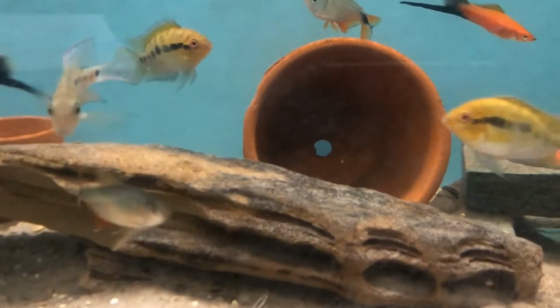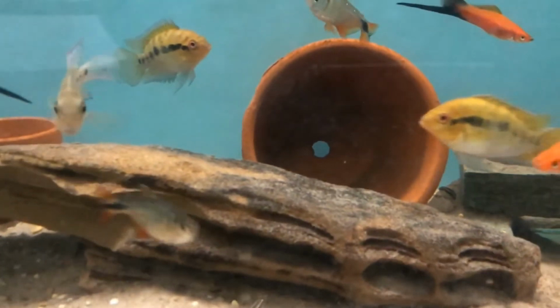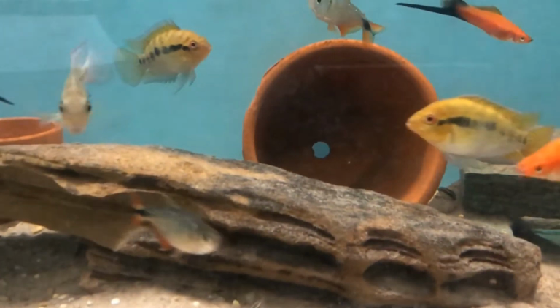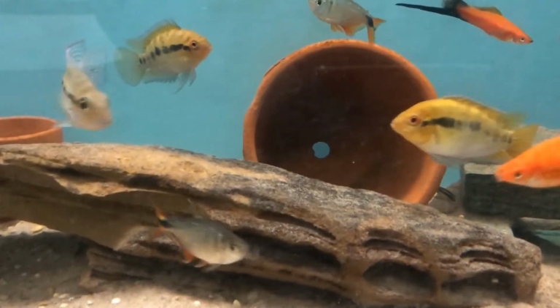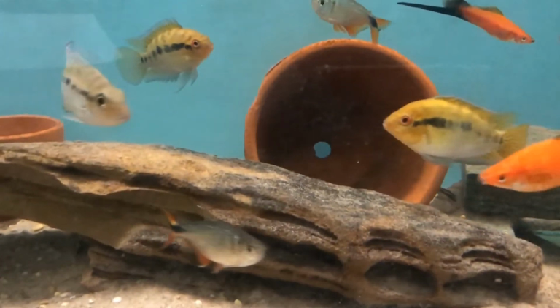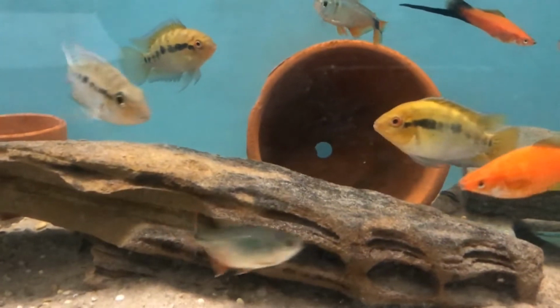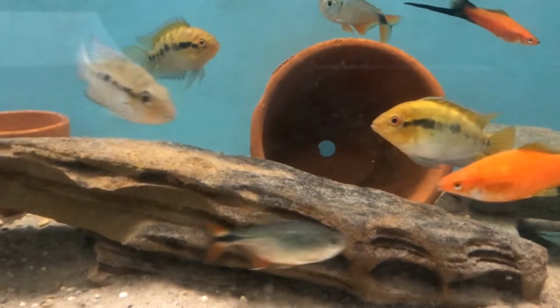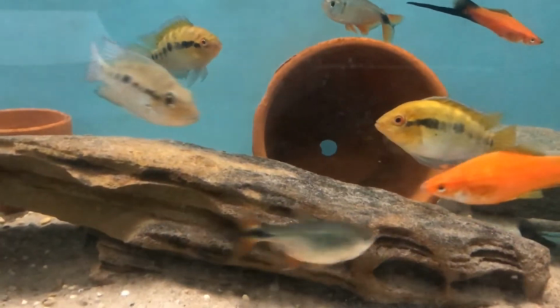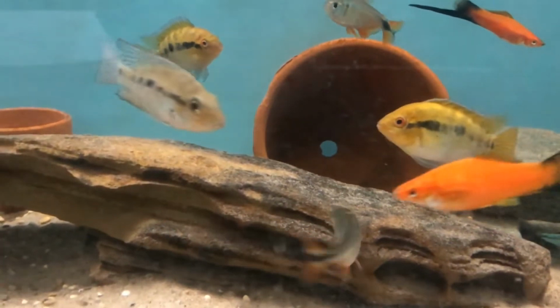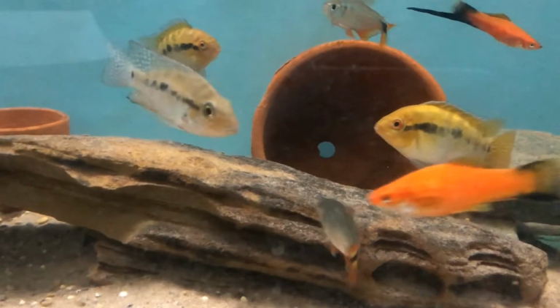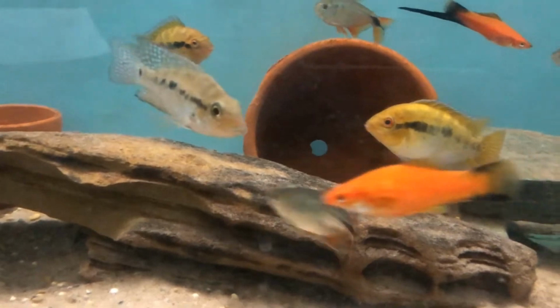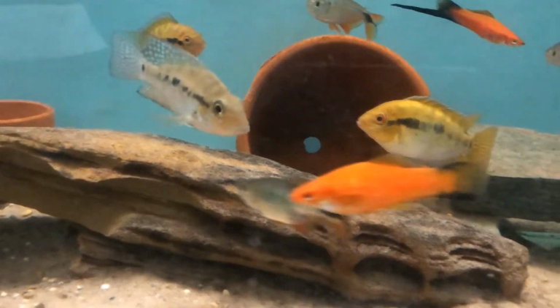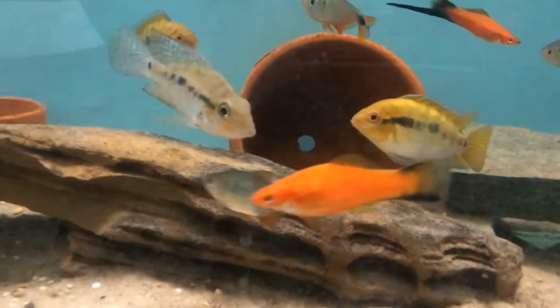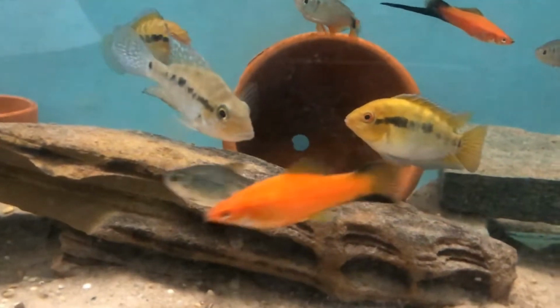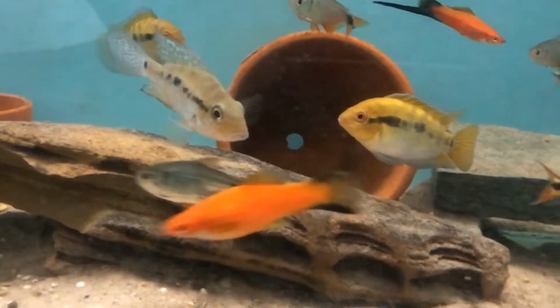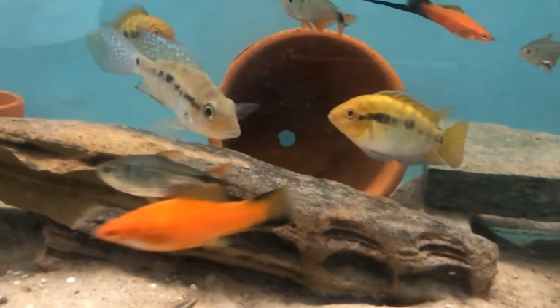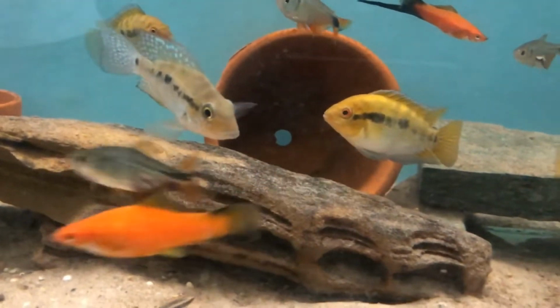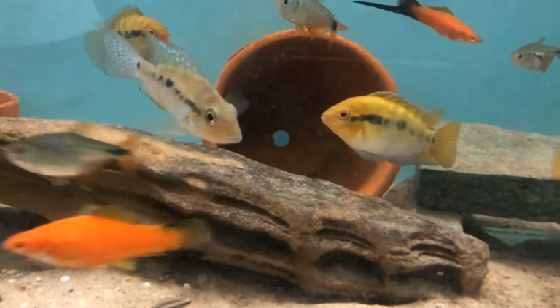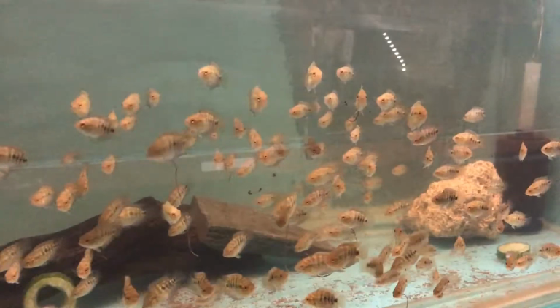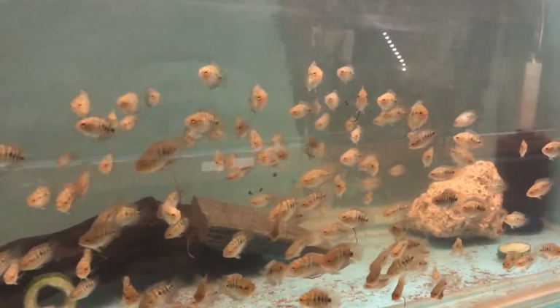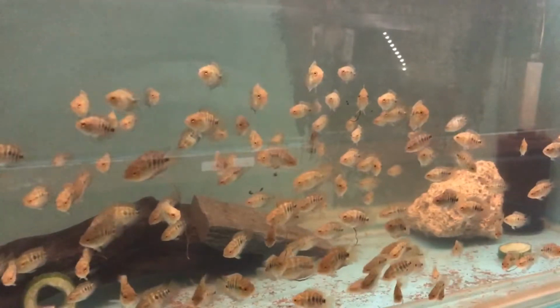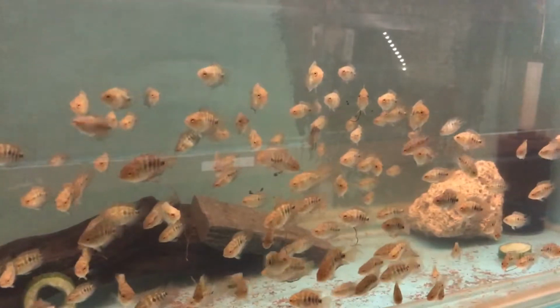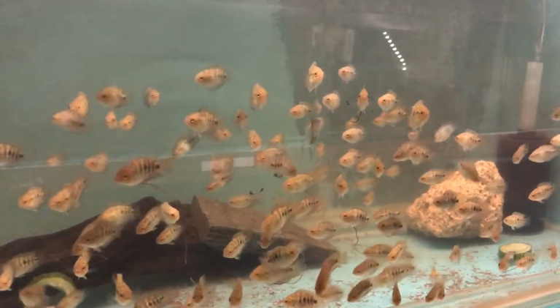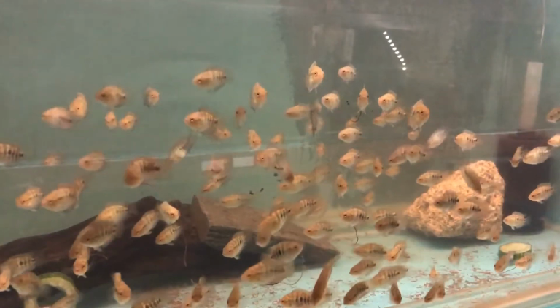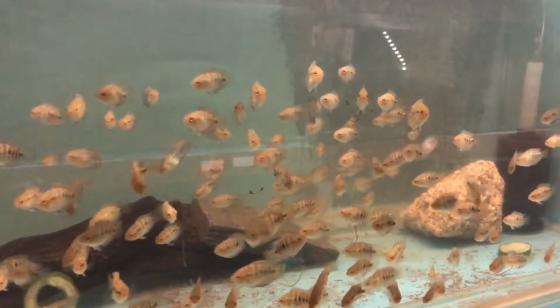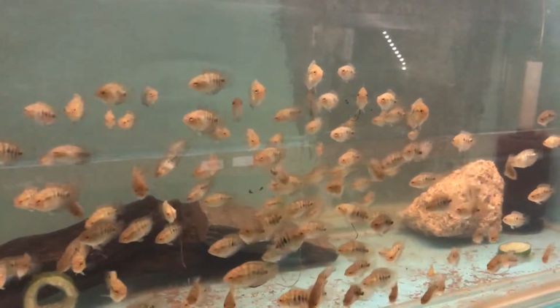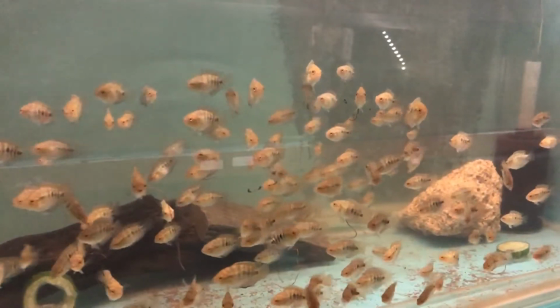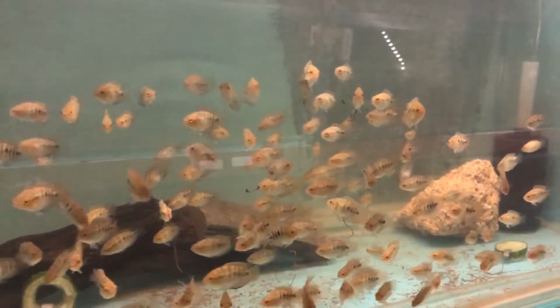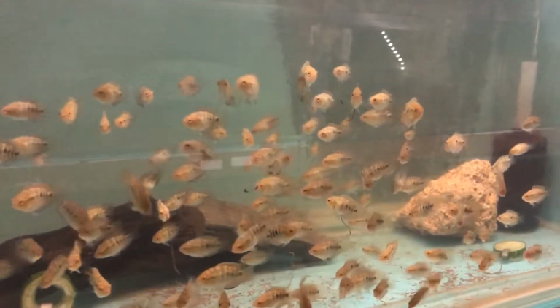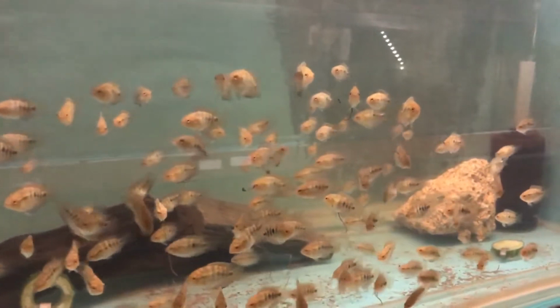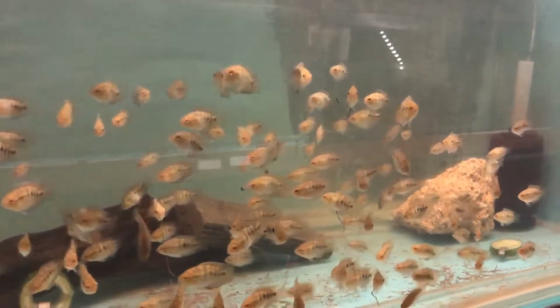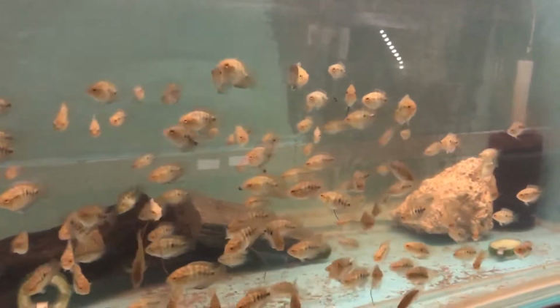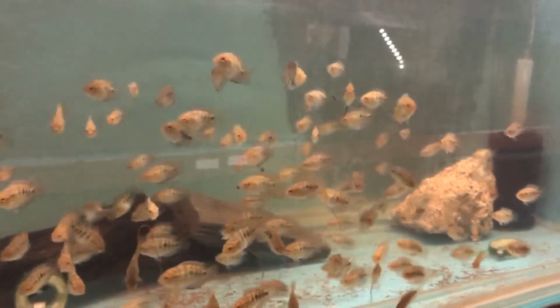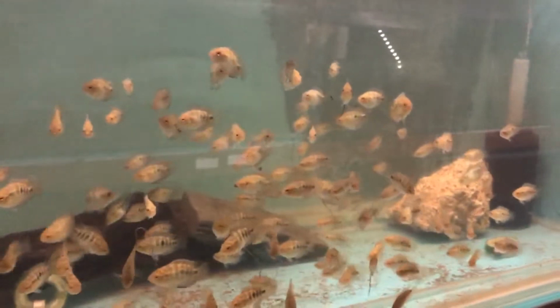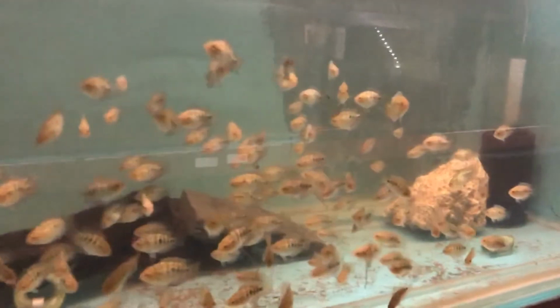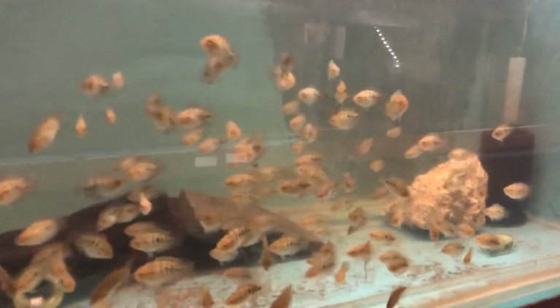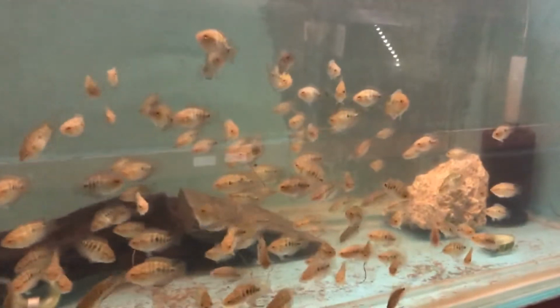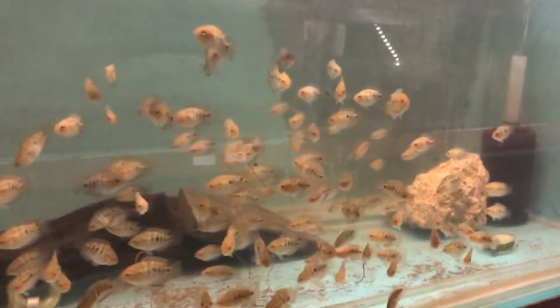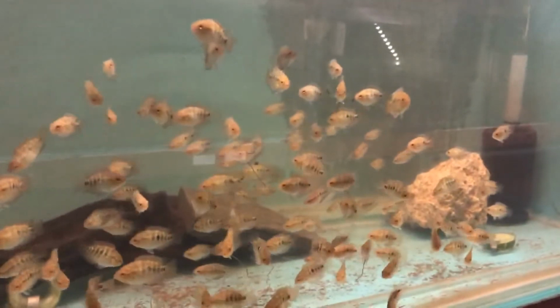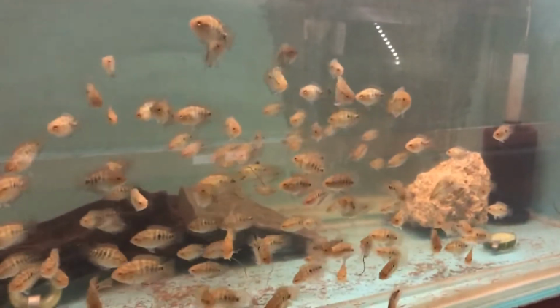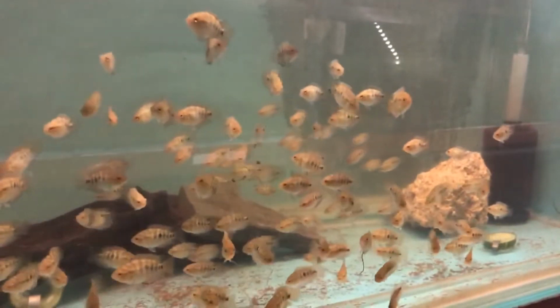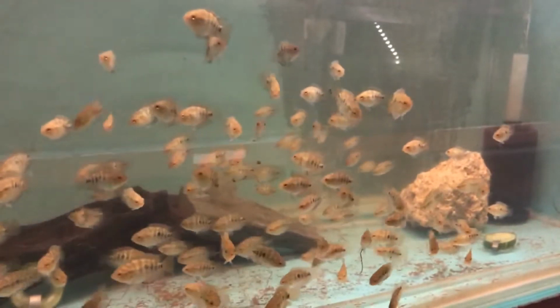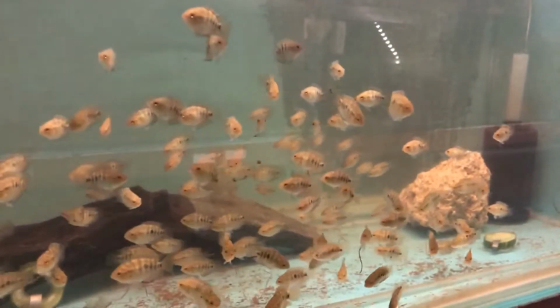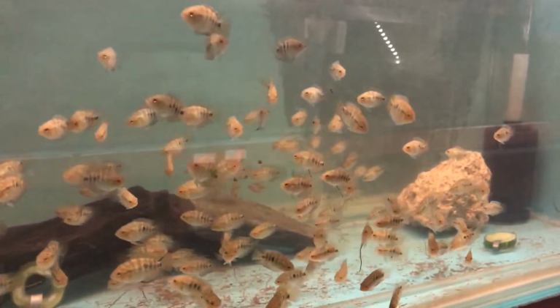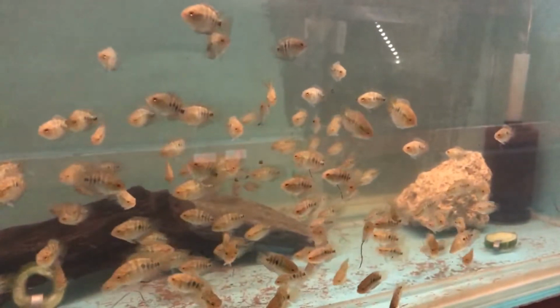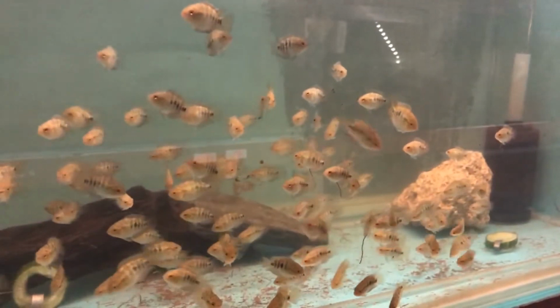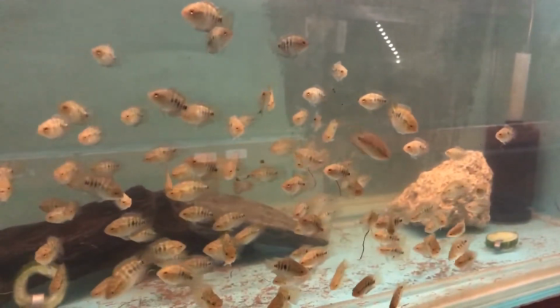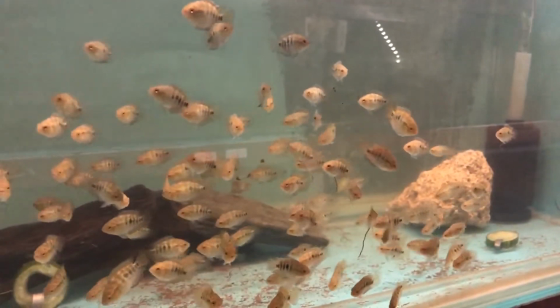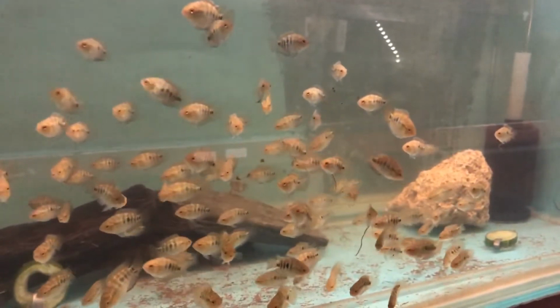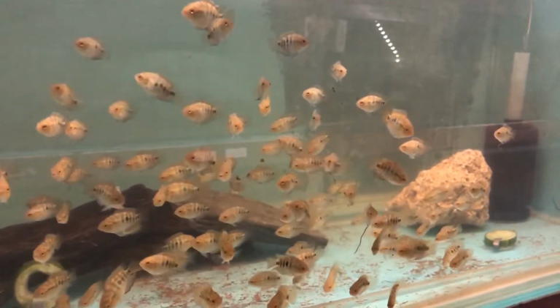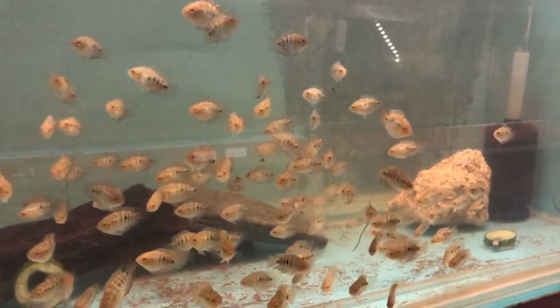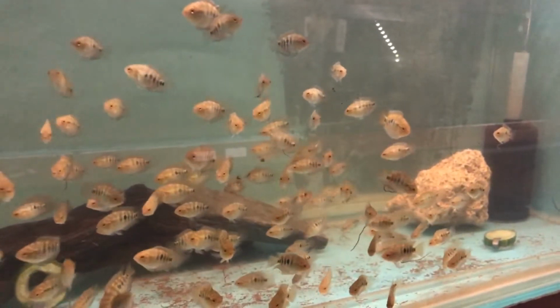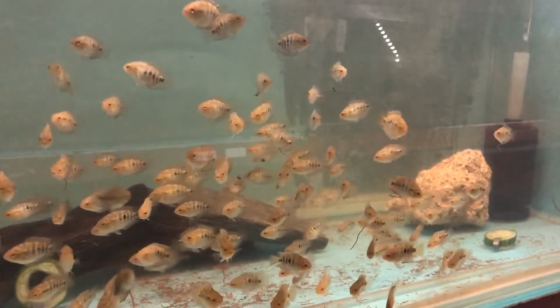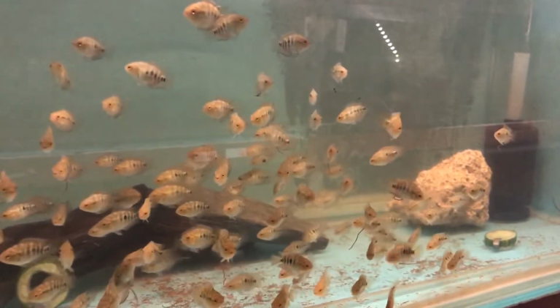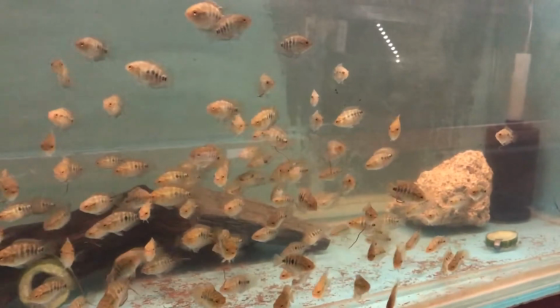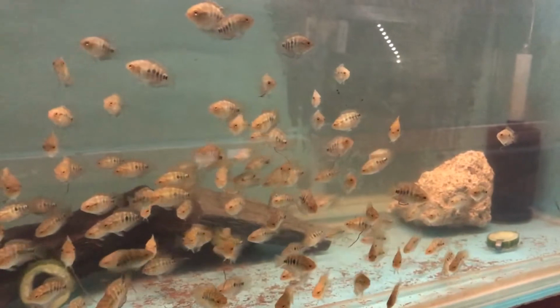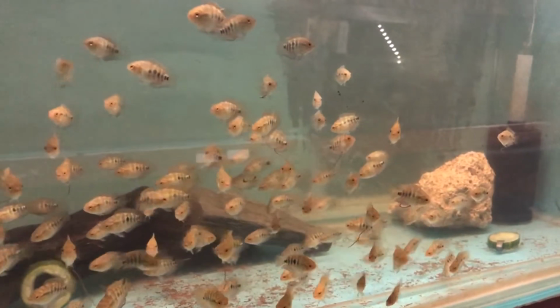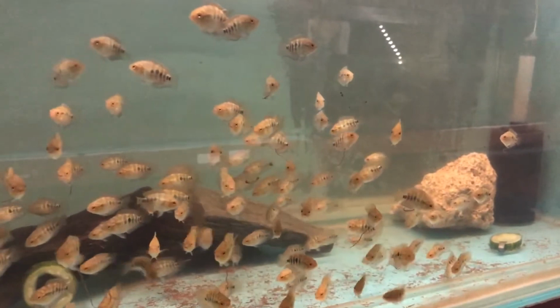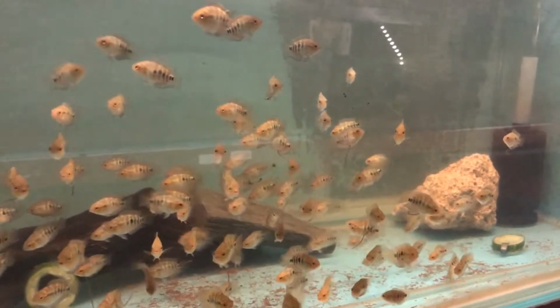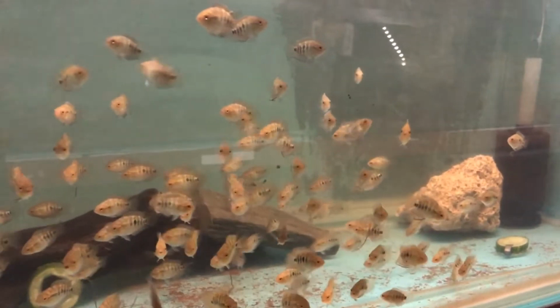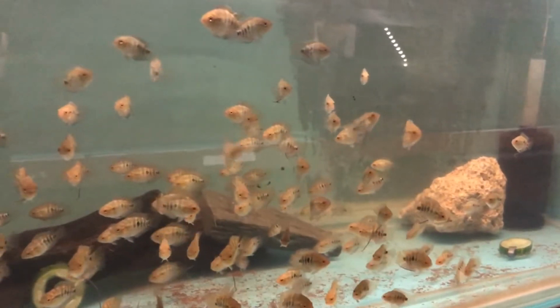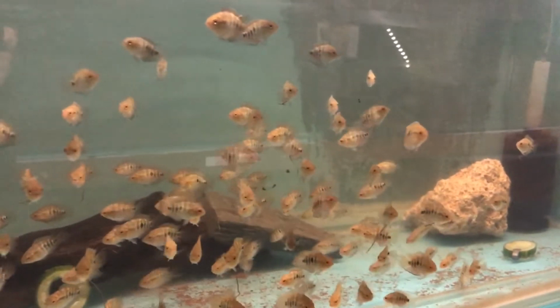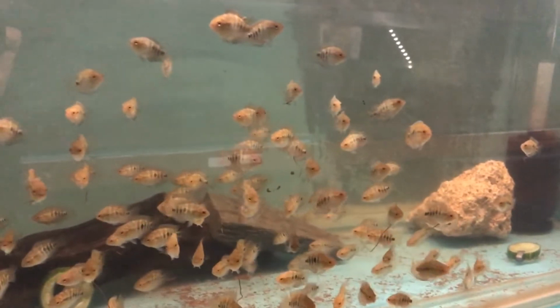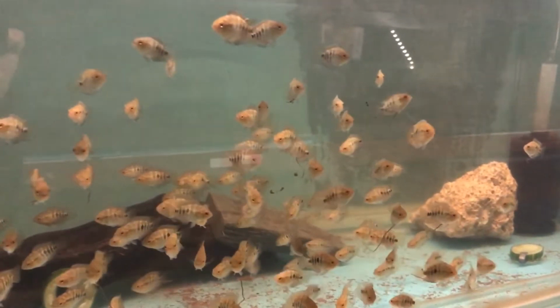You can feed the fry baby brine shrimp and crushed powdered flakes, and move them onto frozen cyclops after about a week.